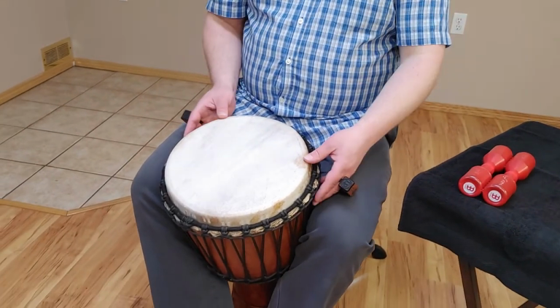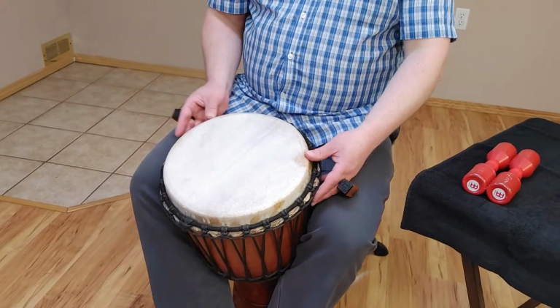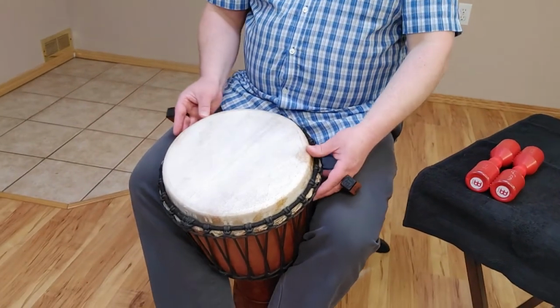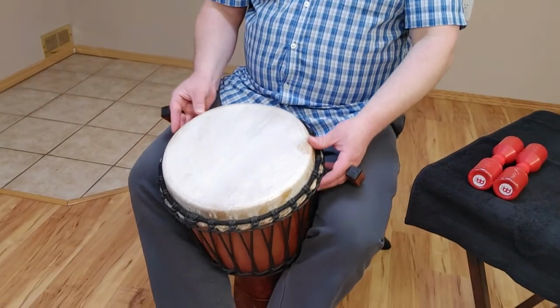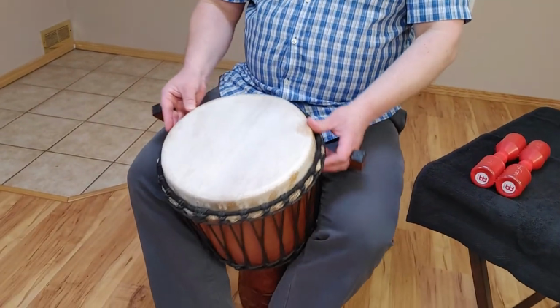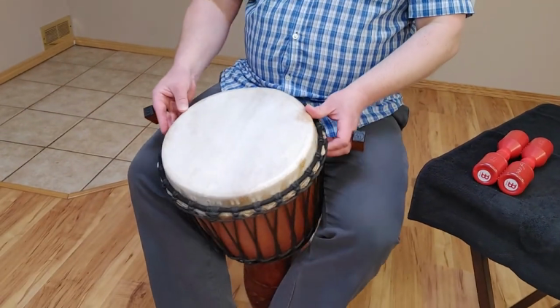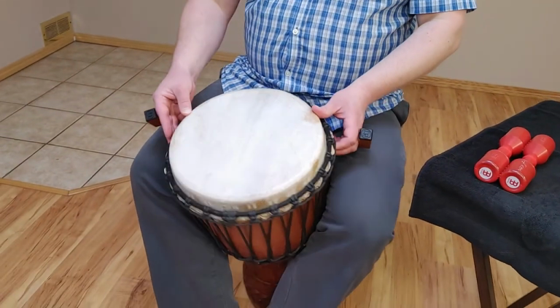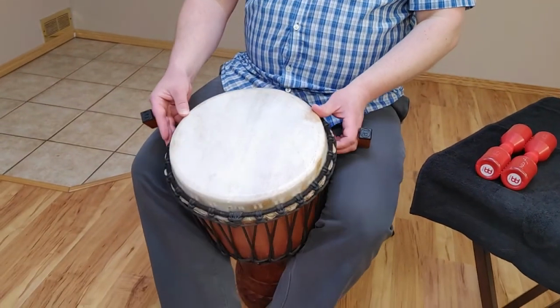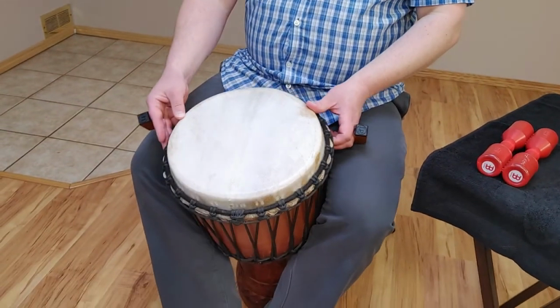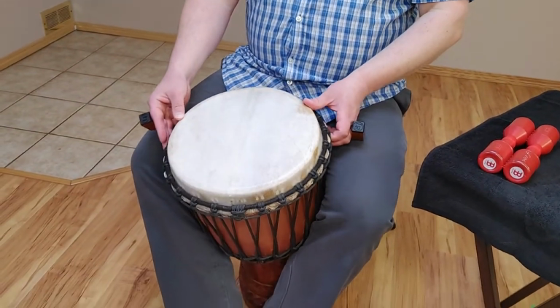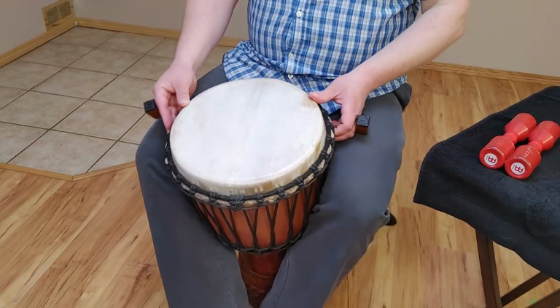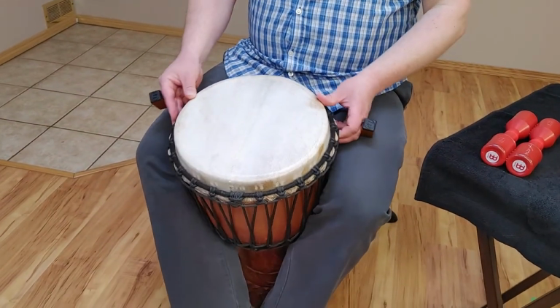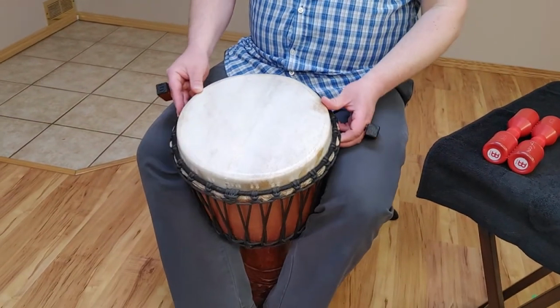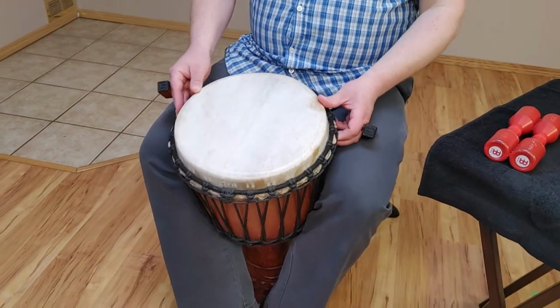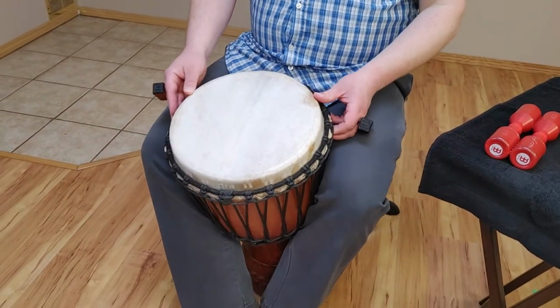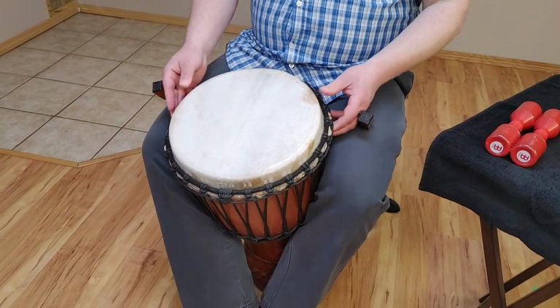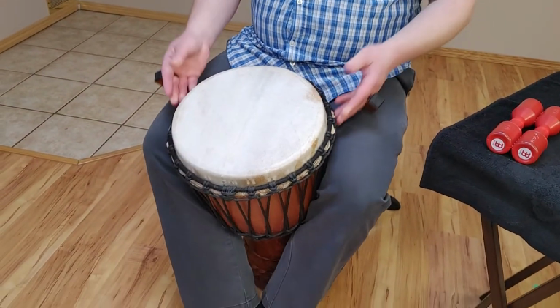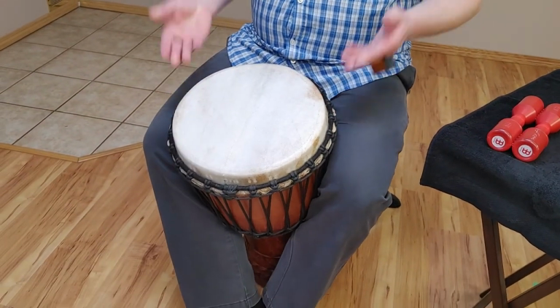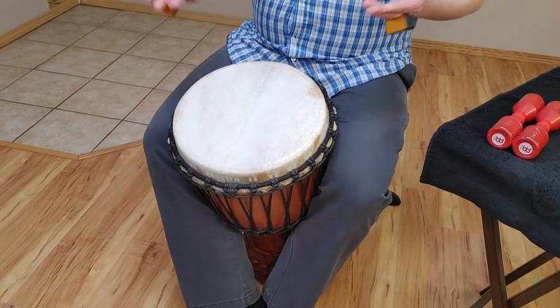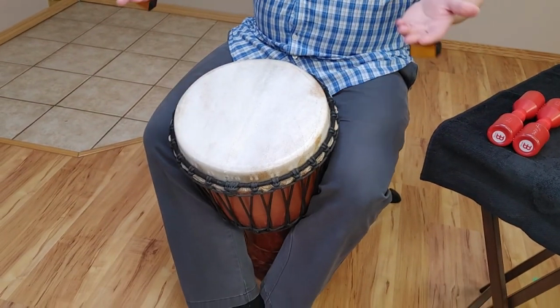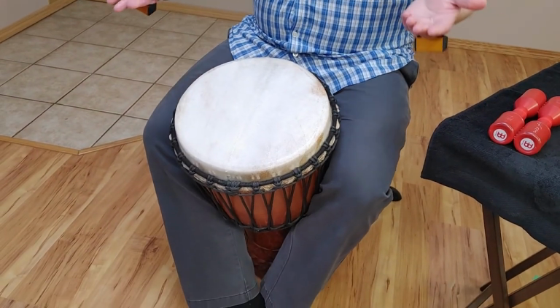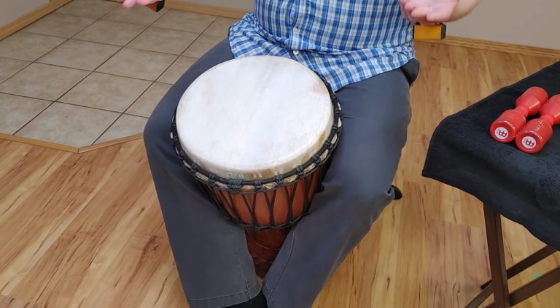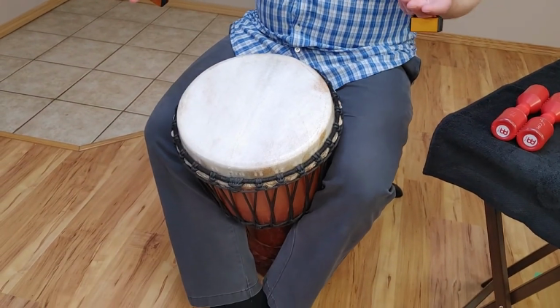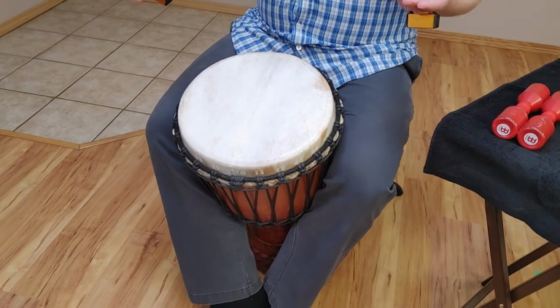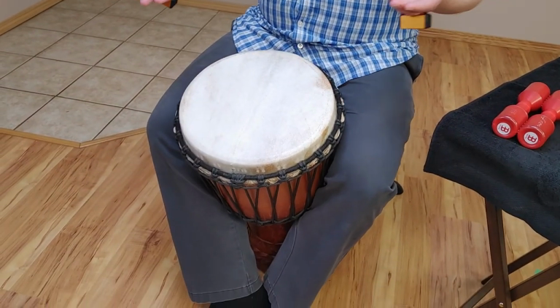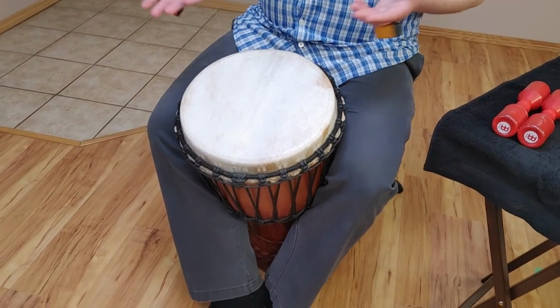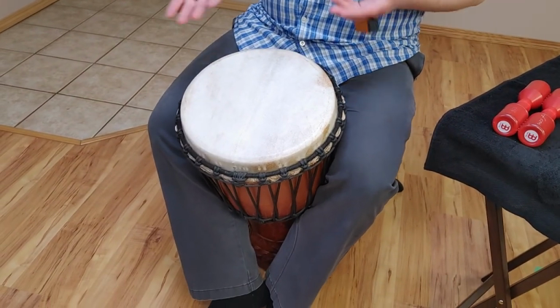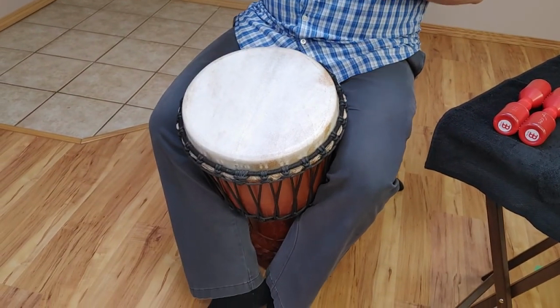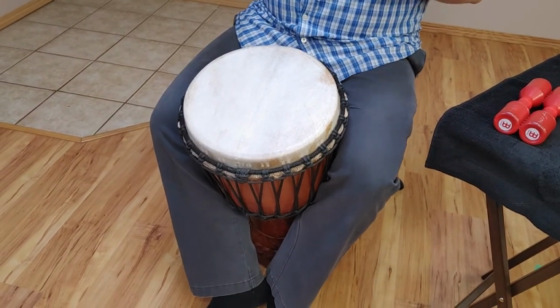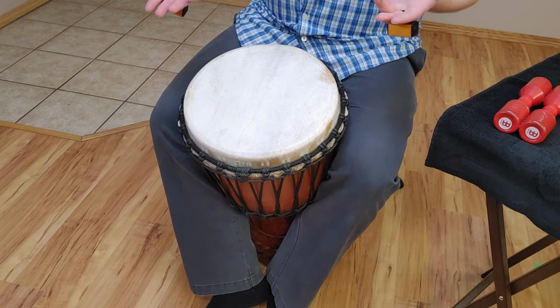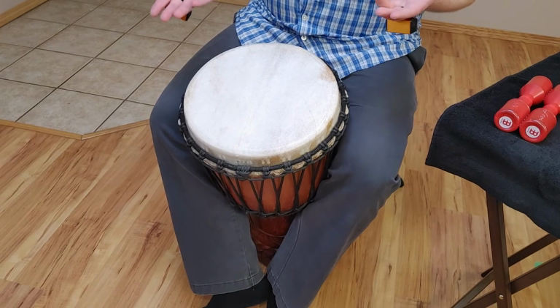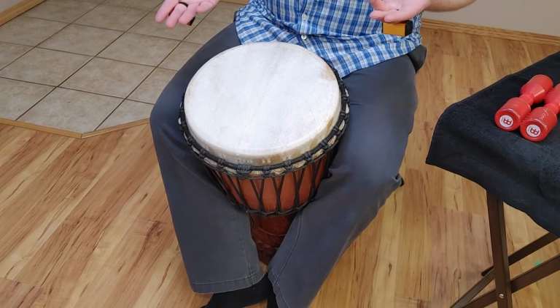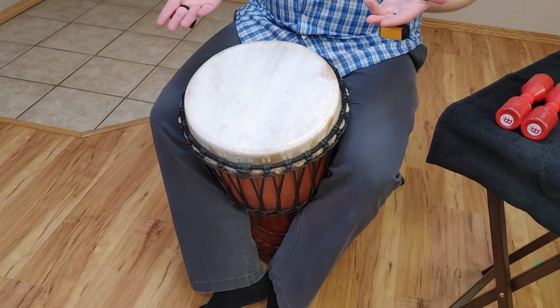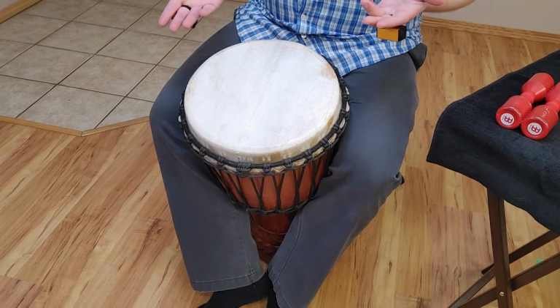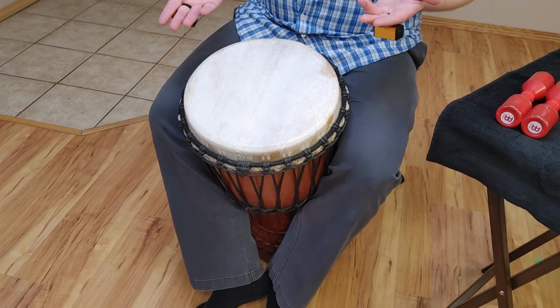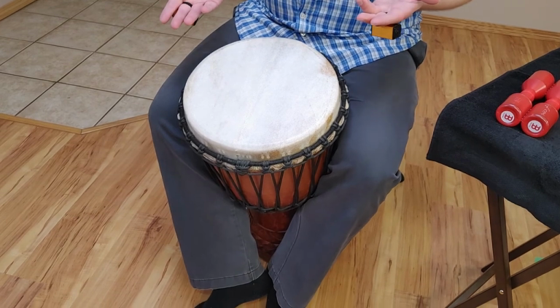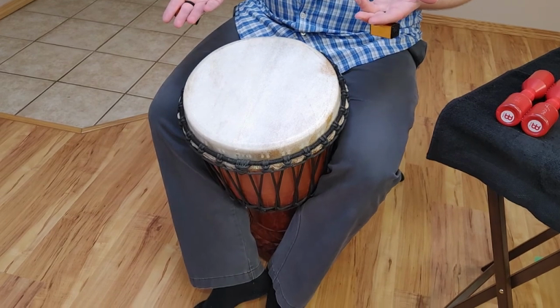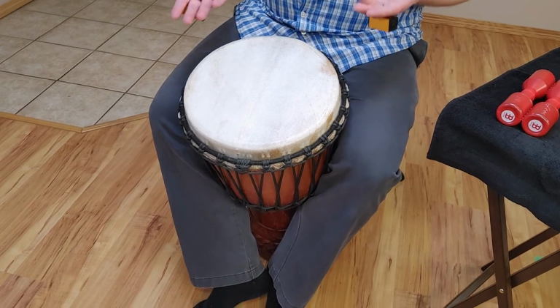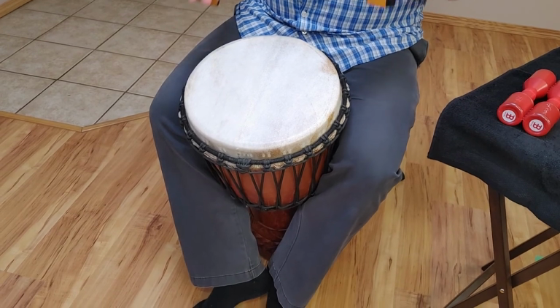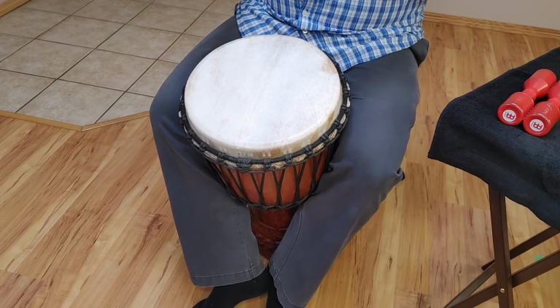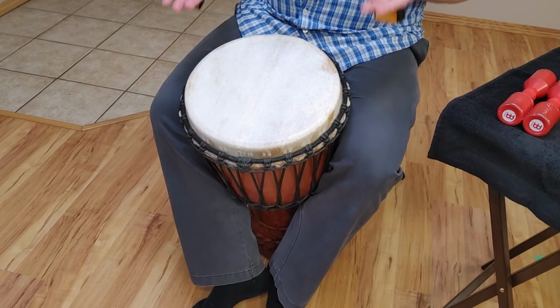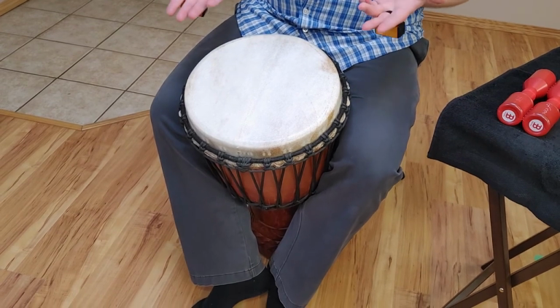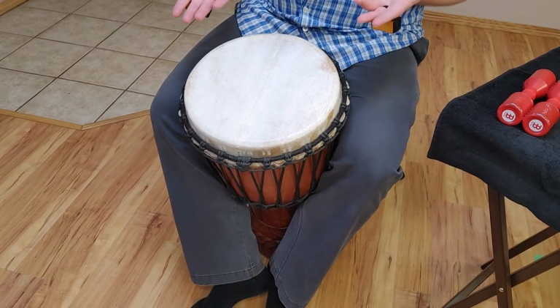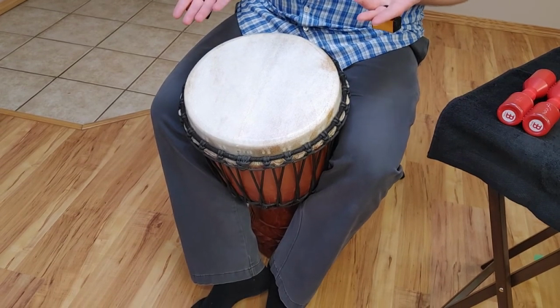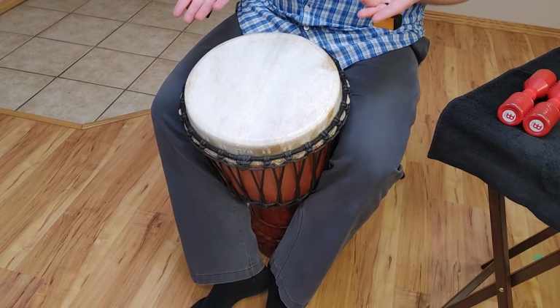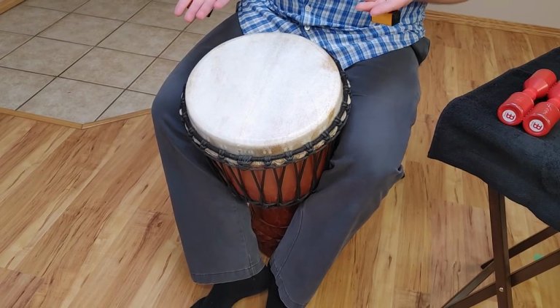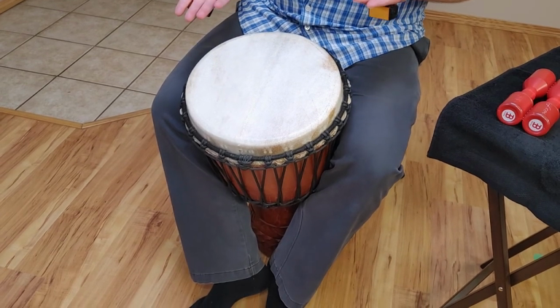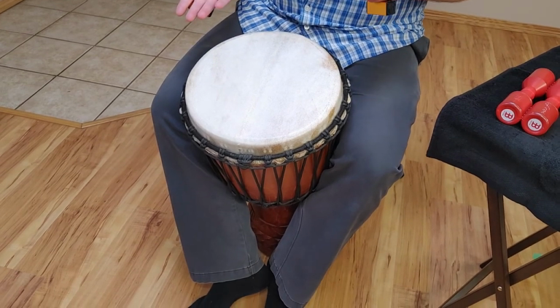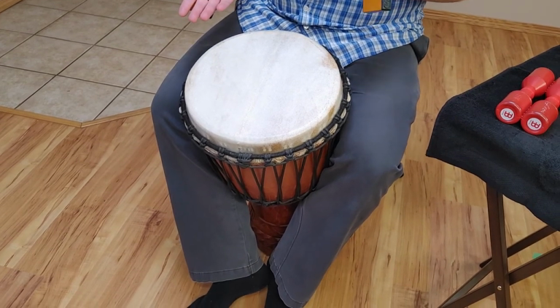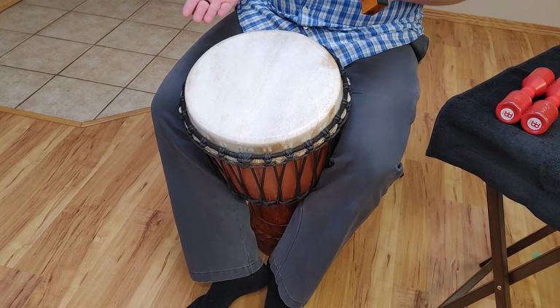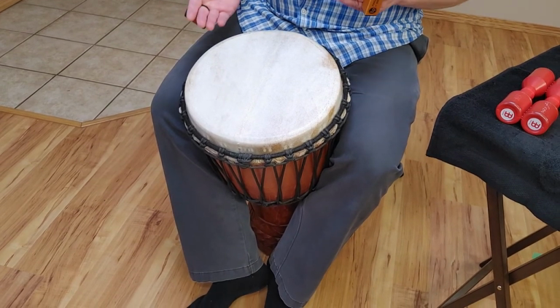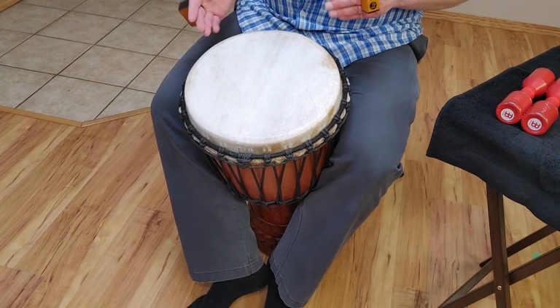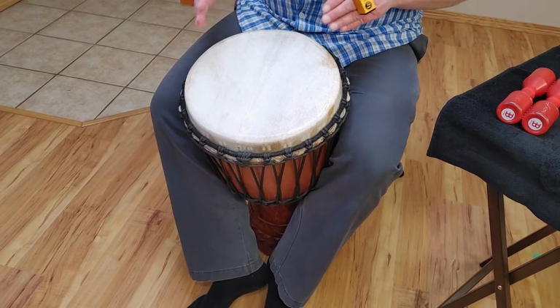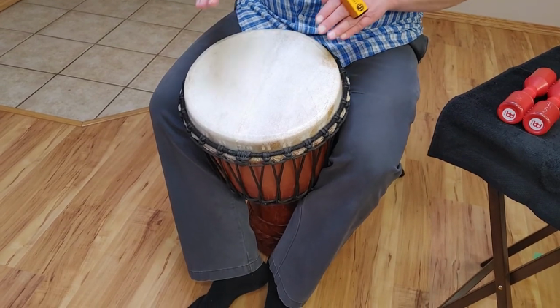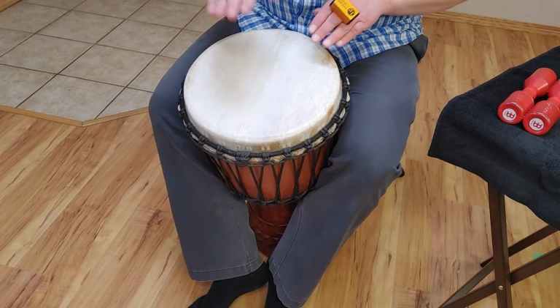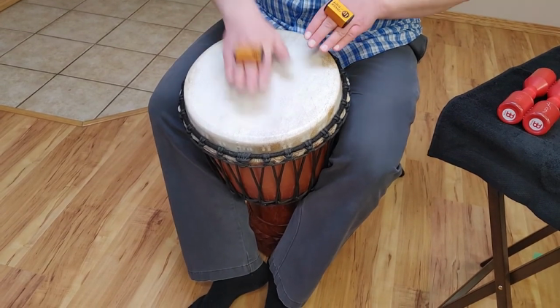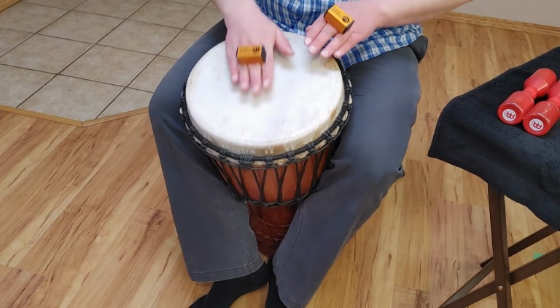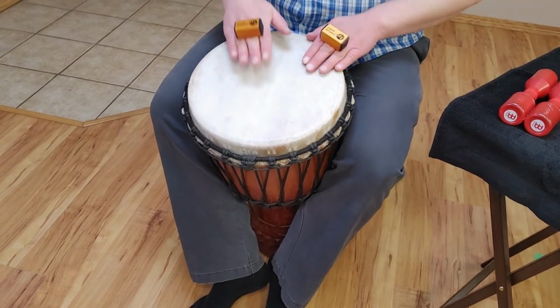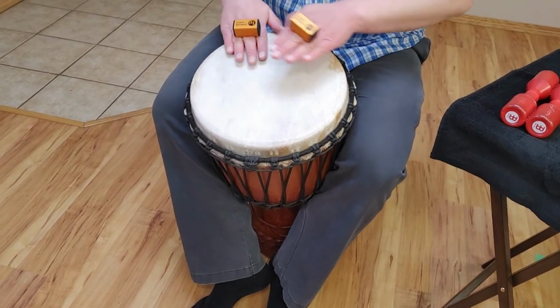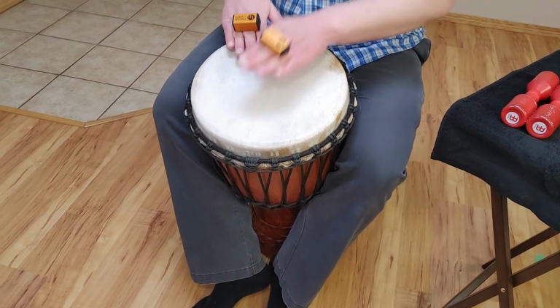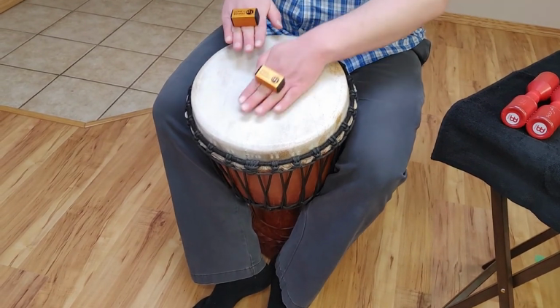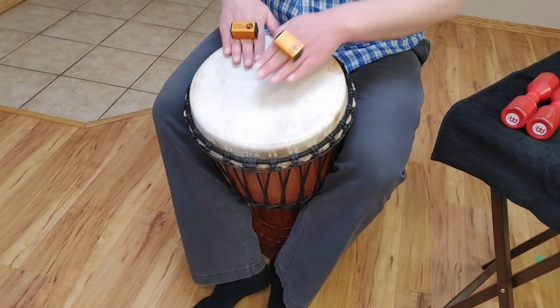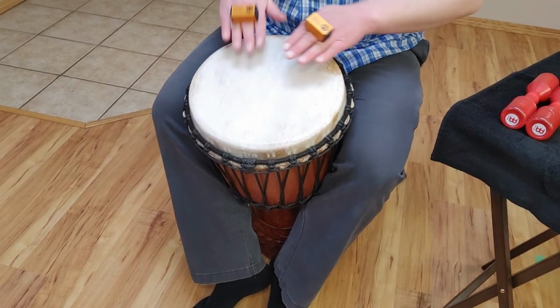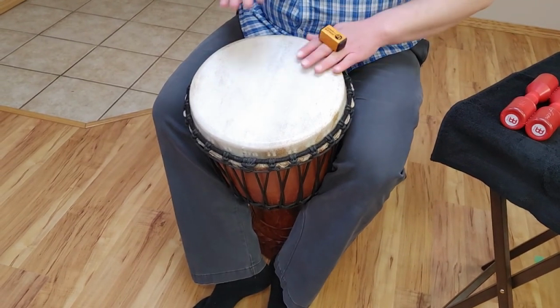So if I go over here on the djembe and play some kind of rhythm, it will sound like a djembe player and a shaker player playing together in unison.